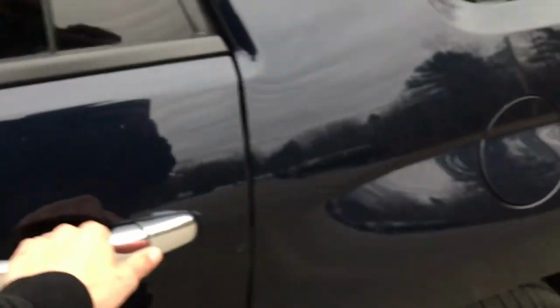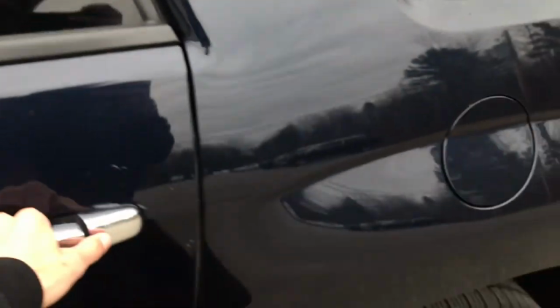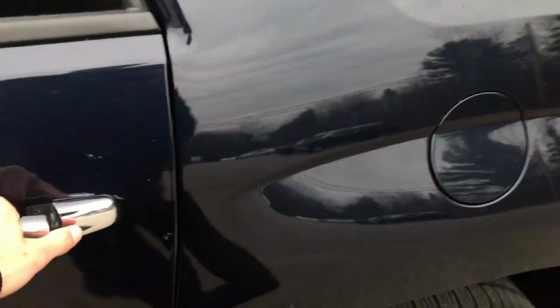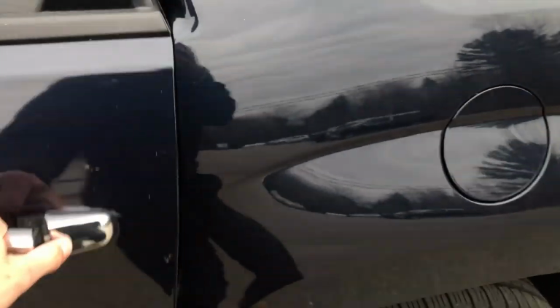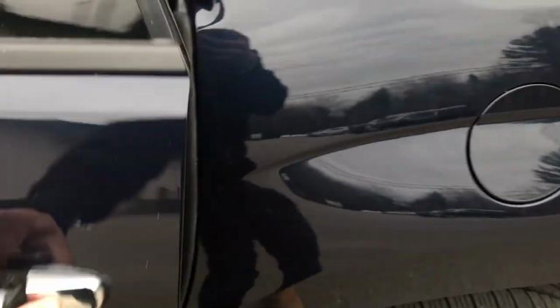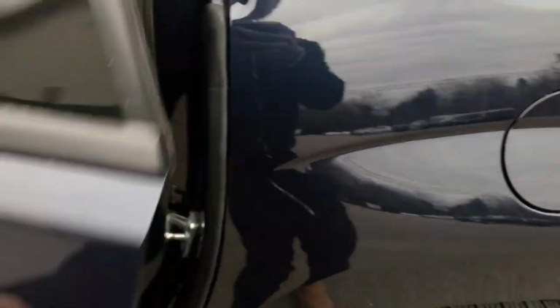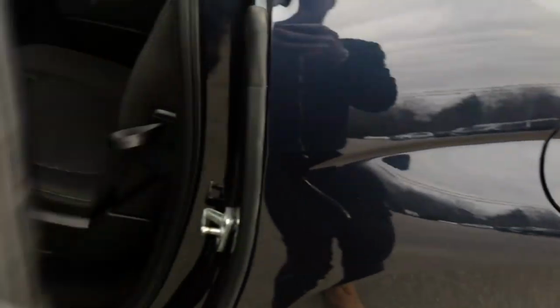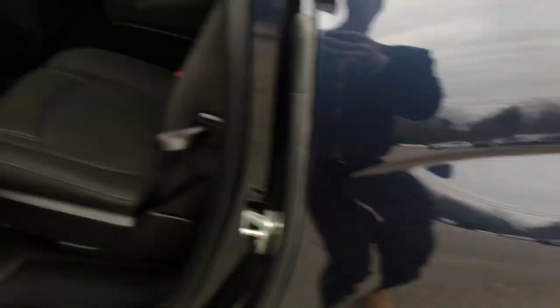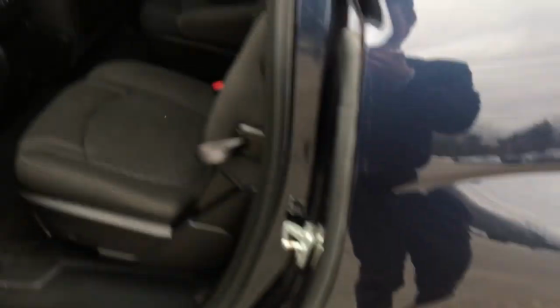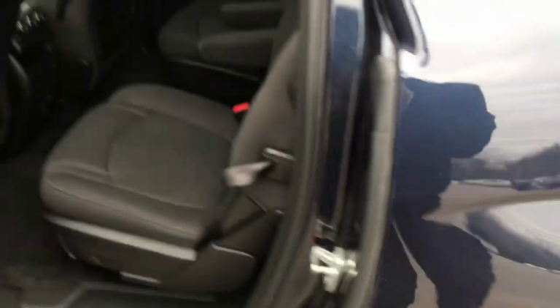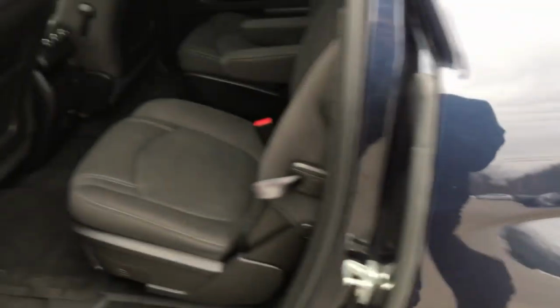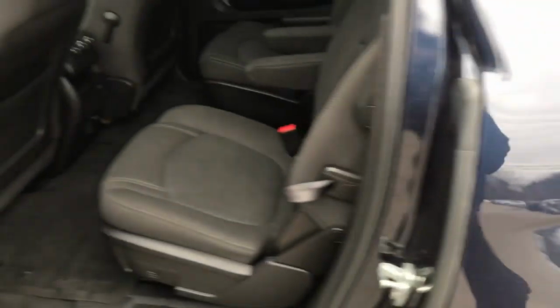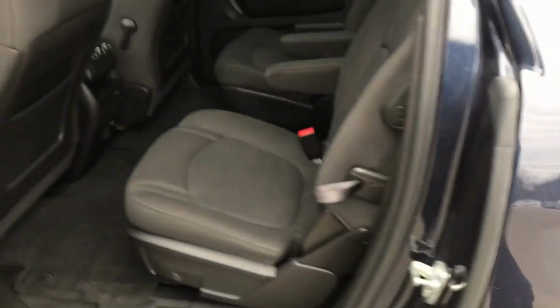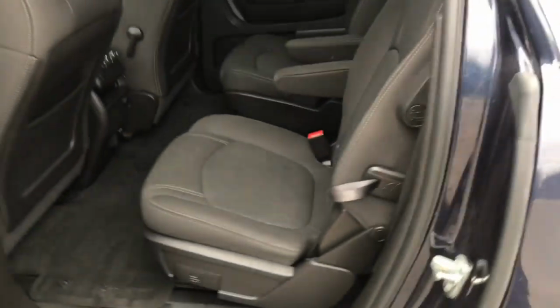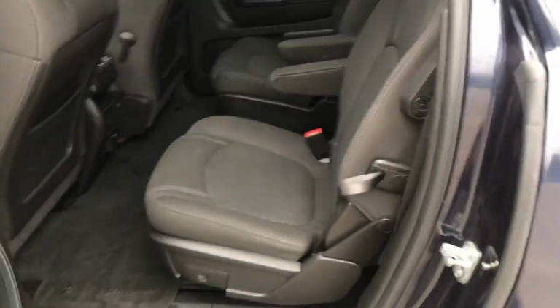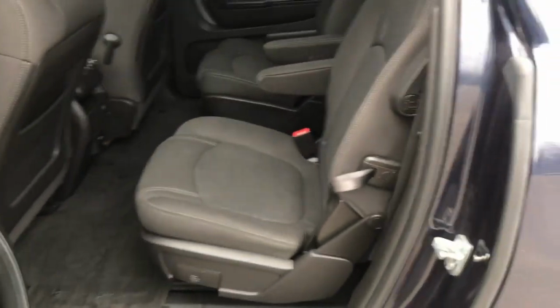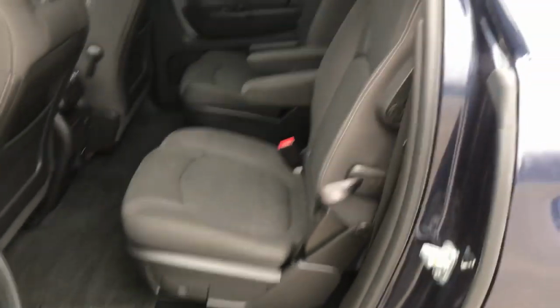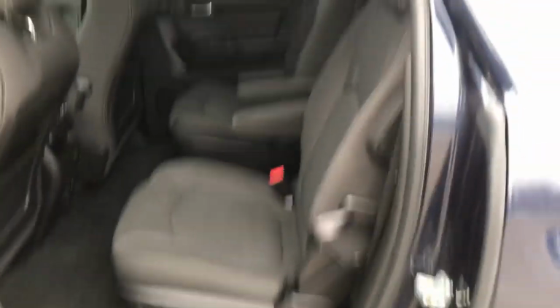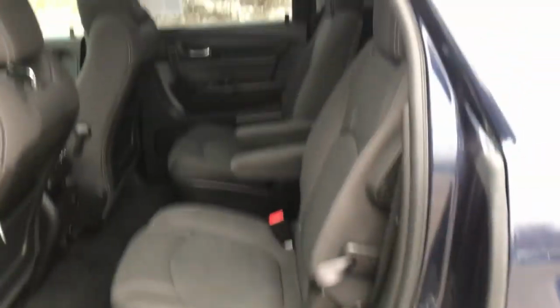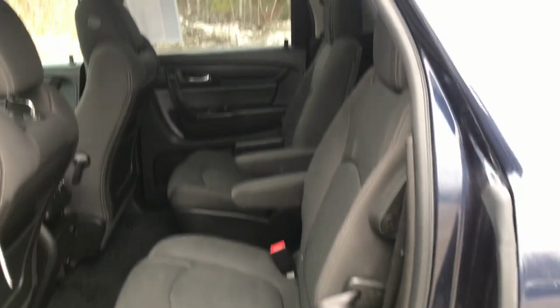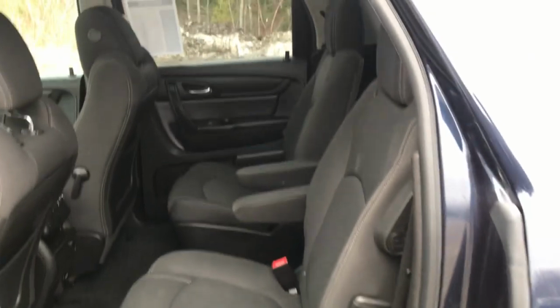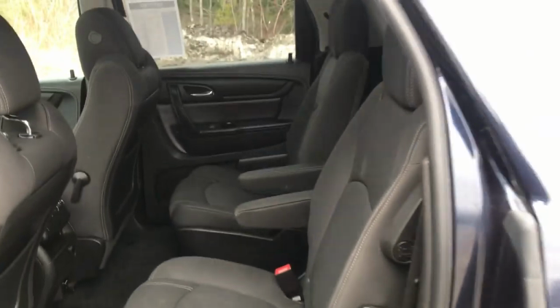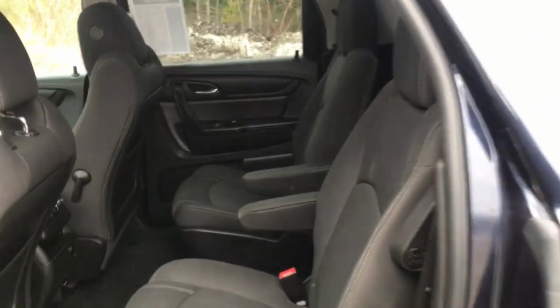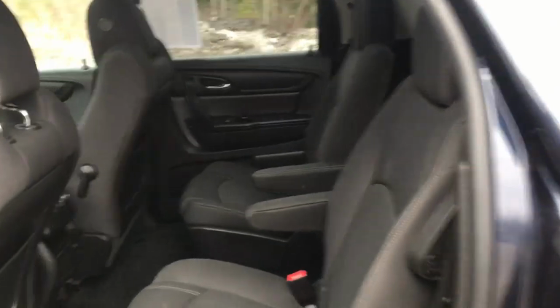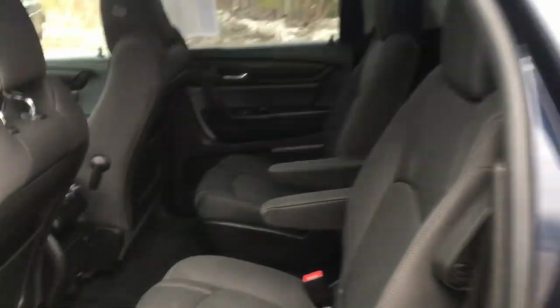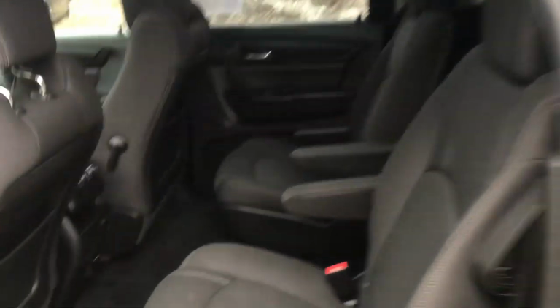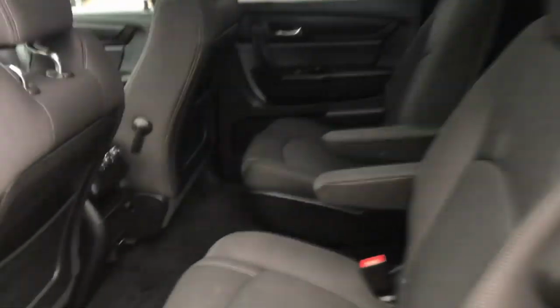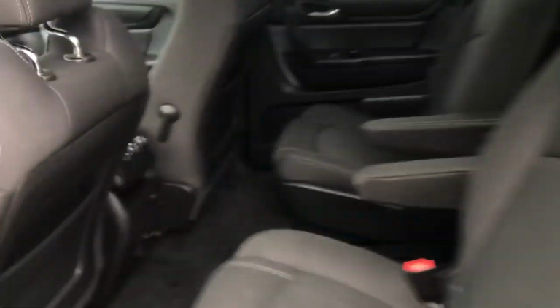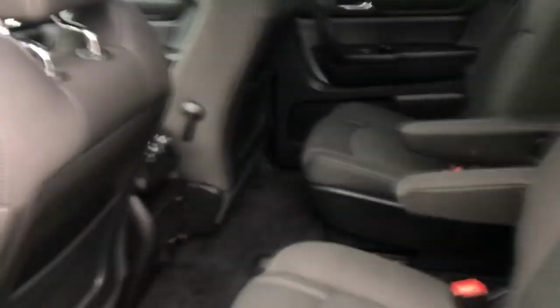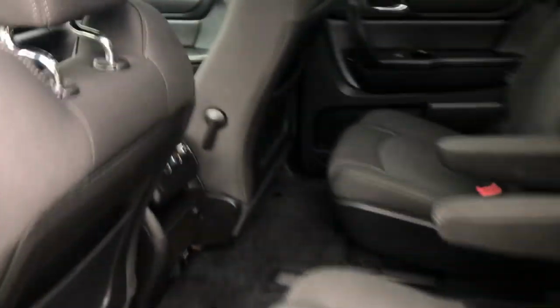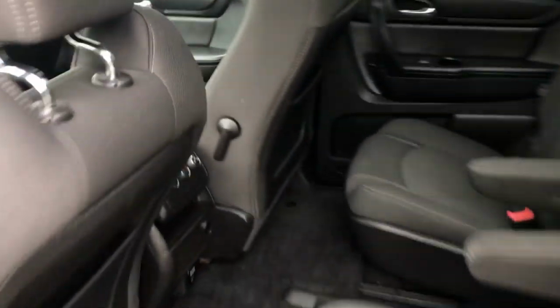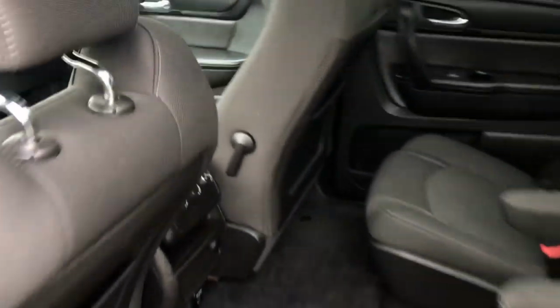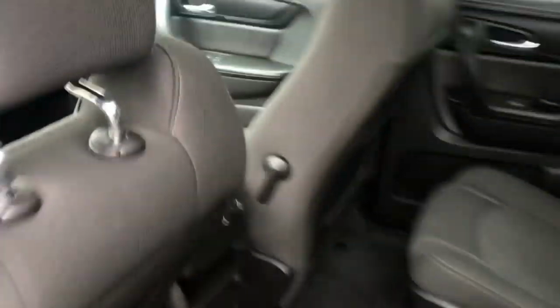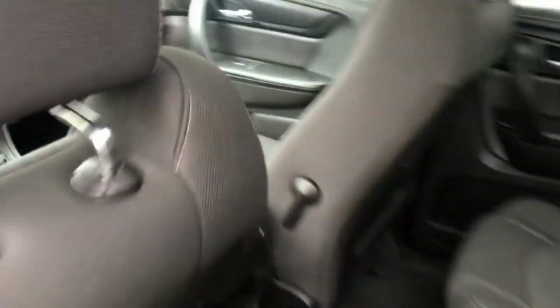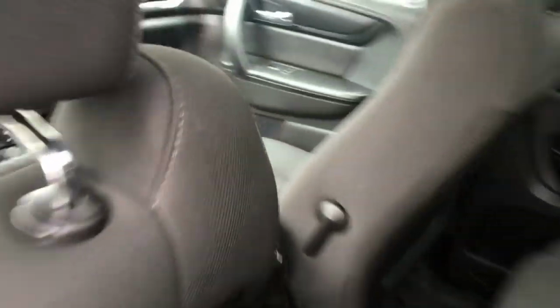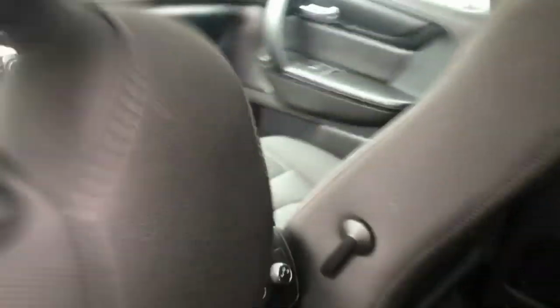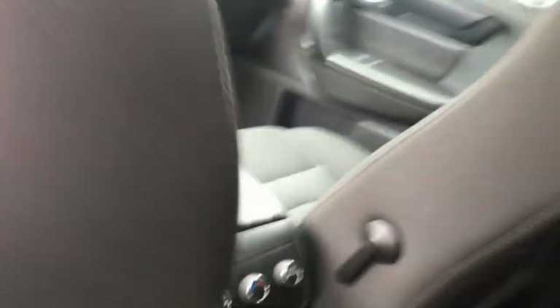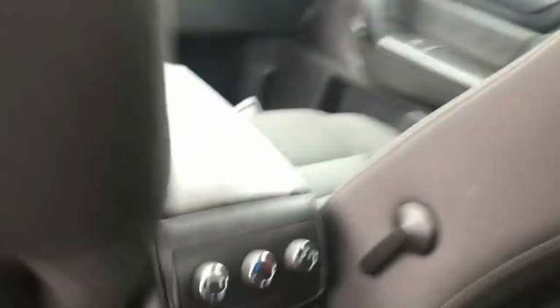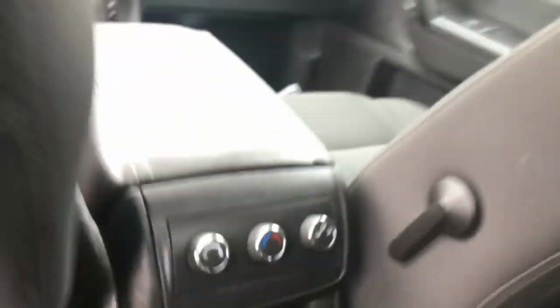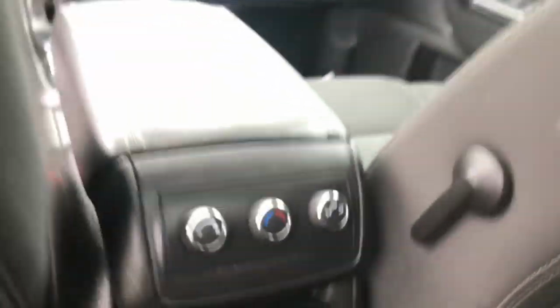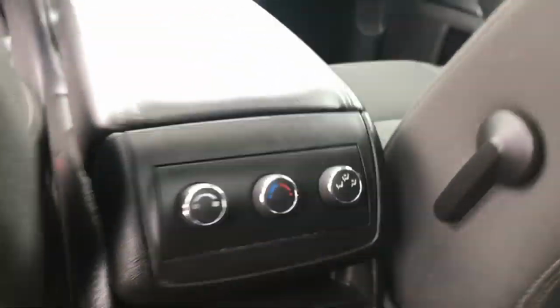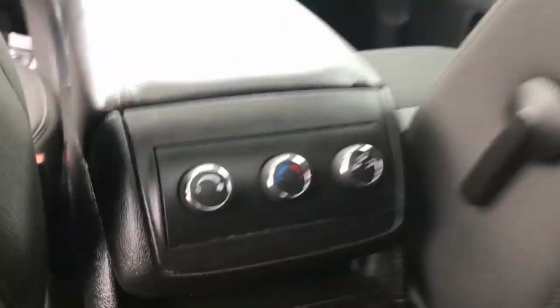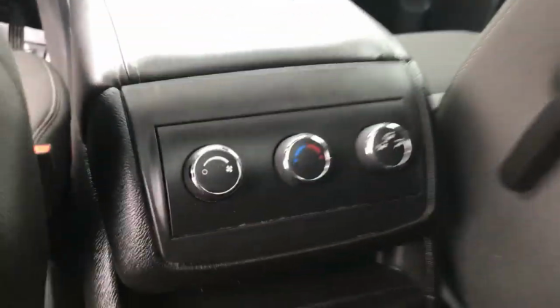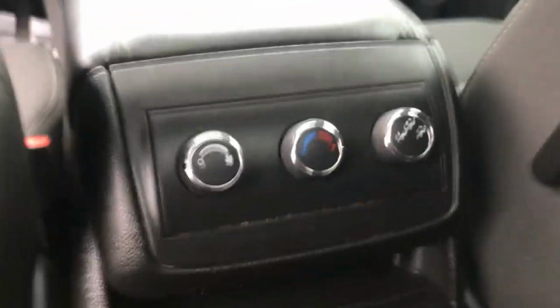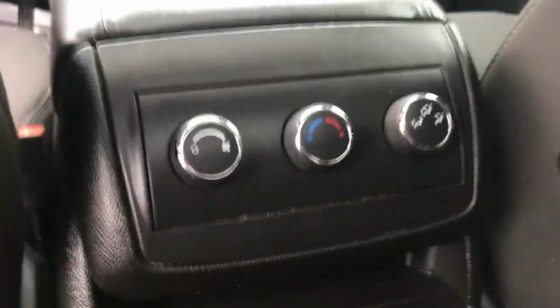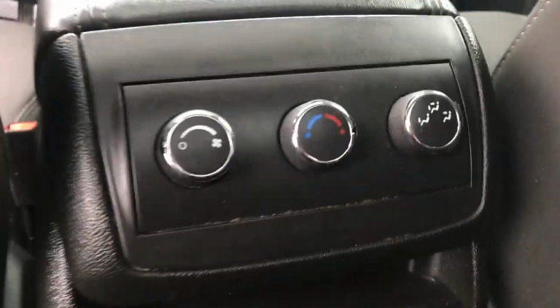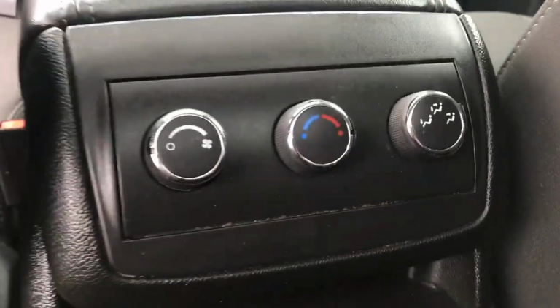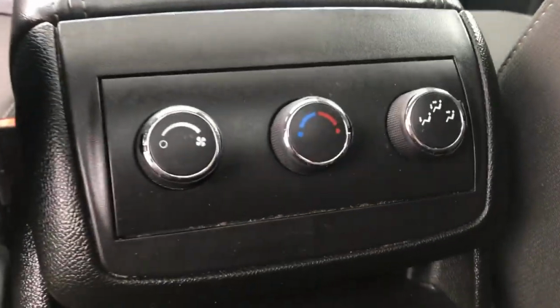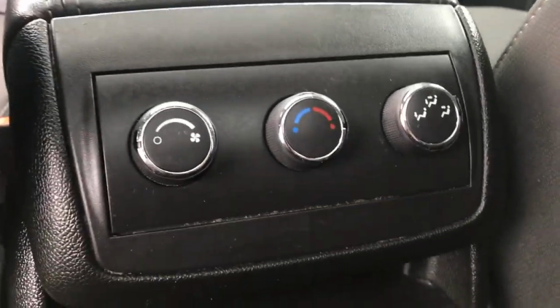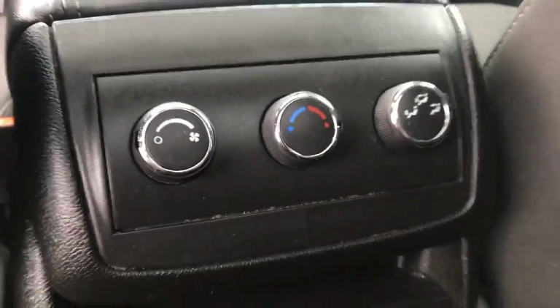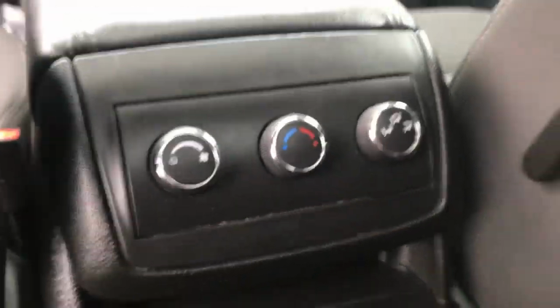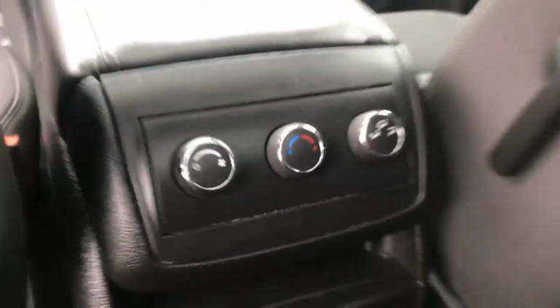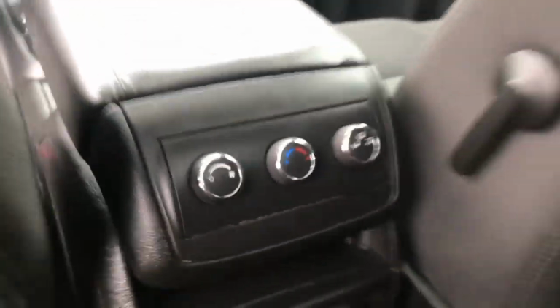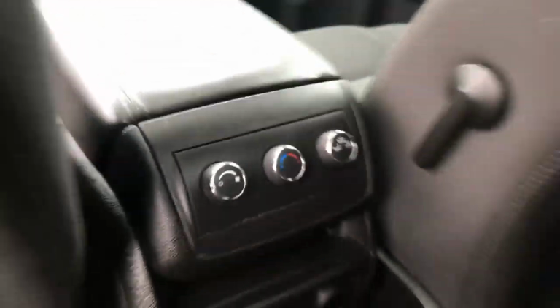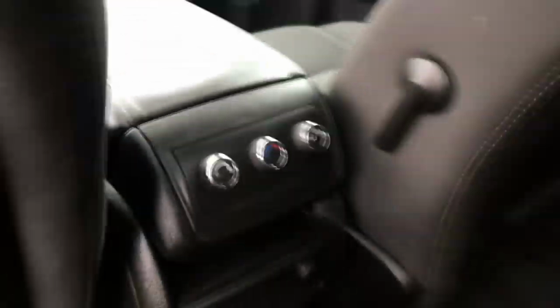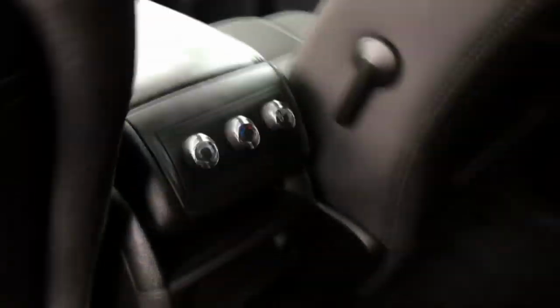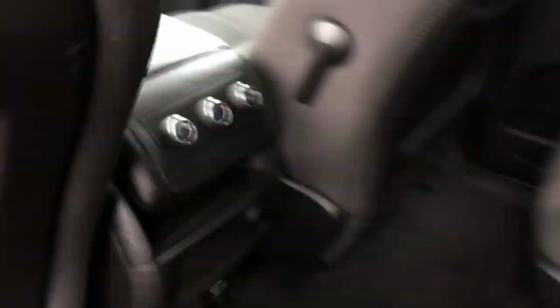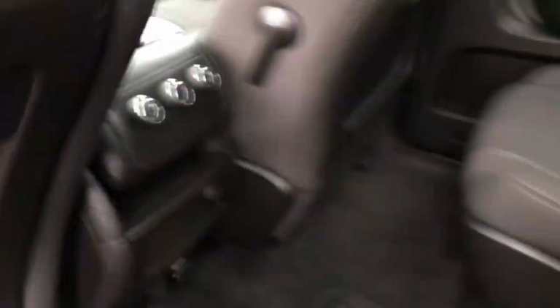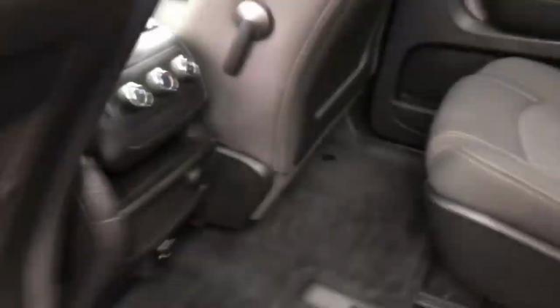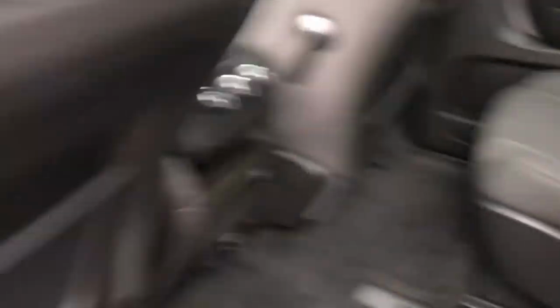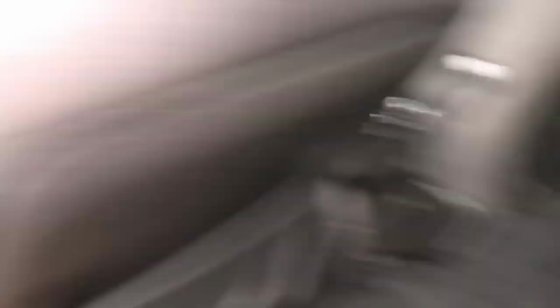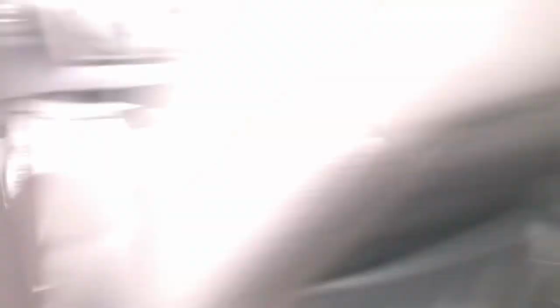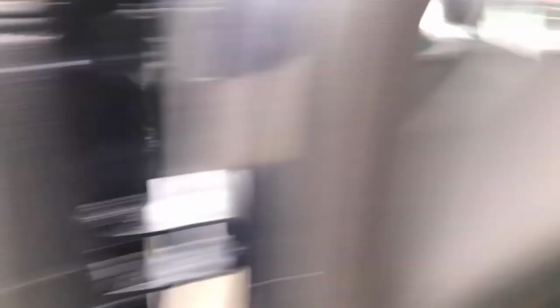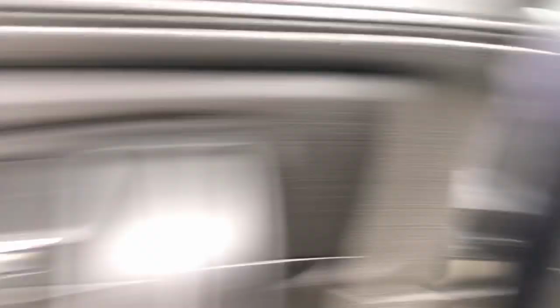Take a look at the back seat. You do have your rear buckets — very easy access to that third row. It also has your third zone climate control for your rear passengers.